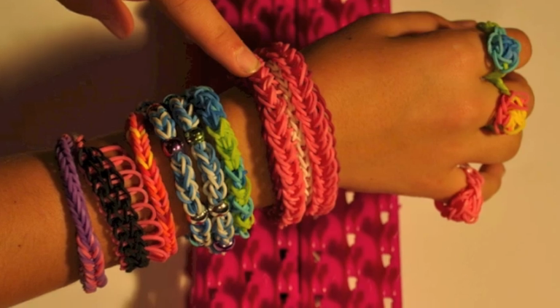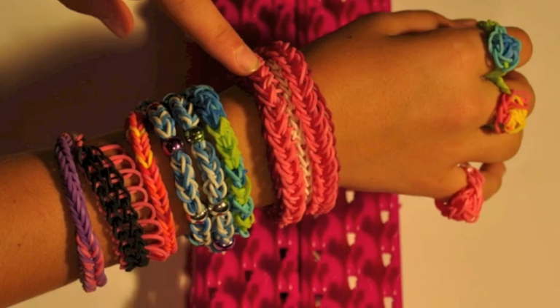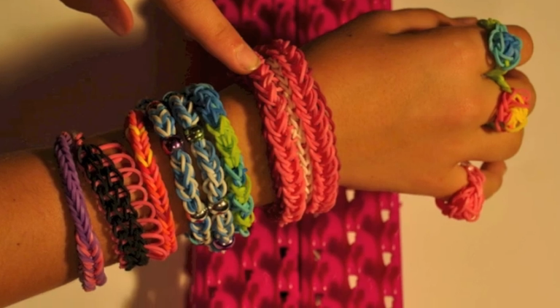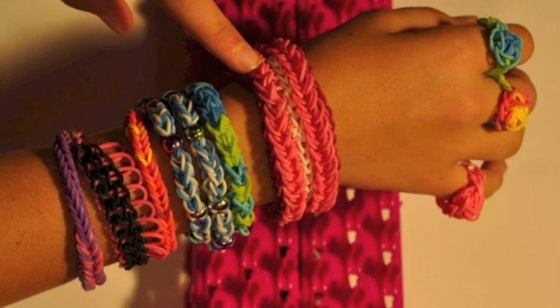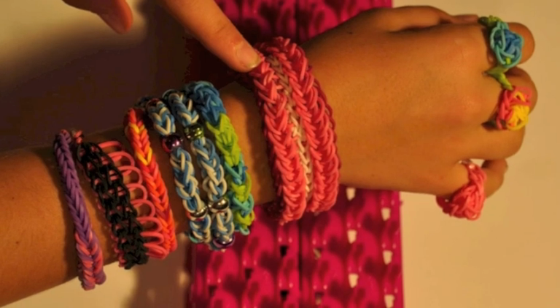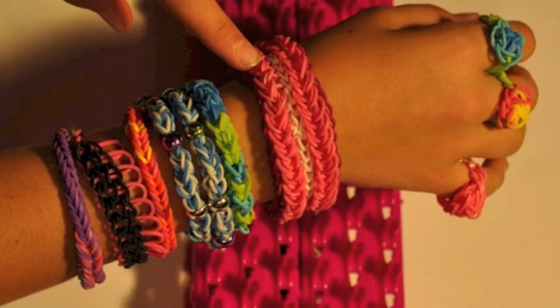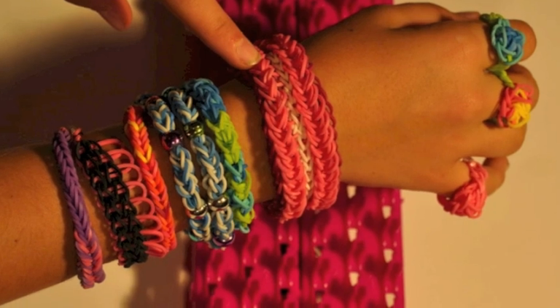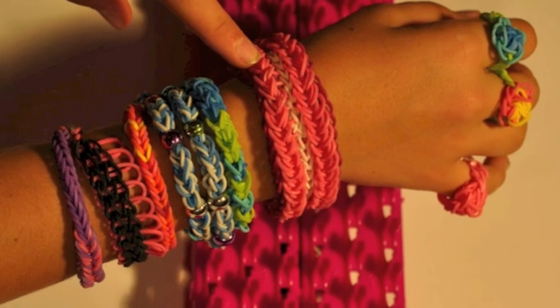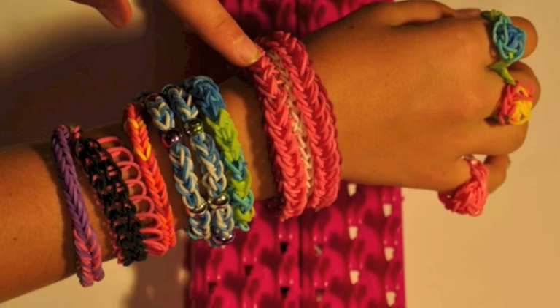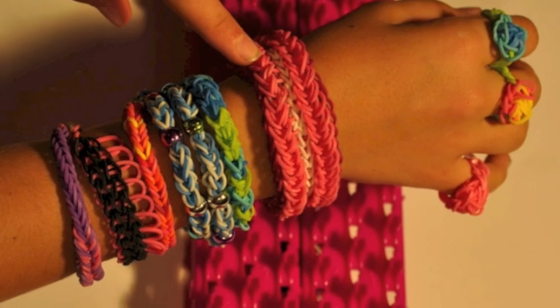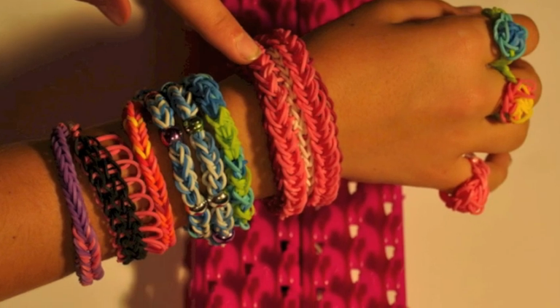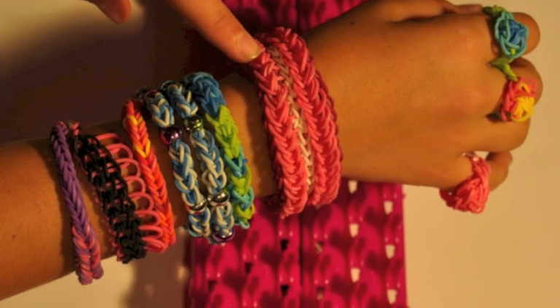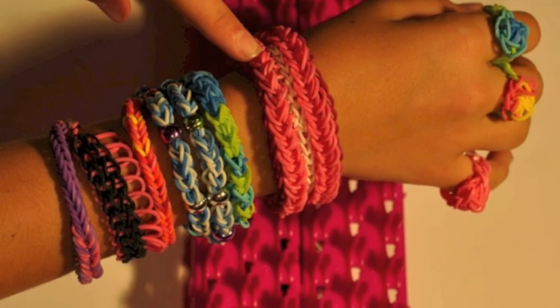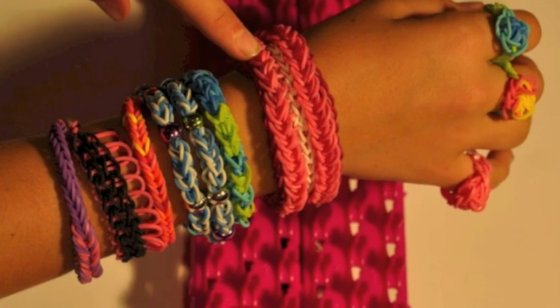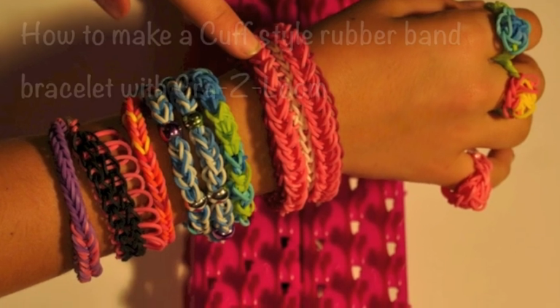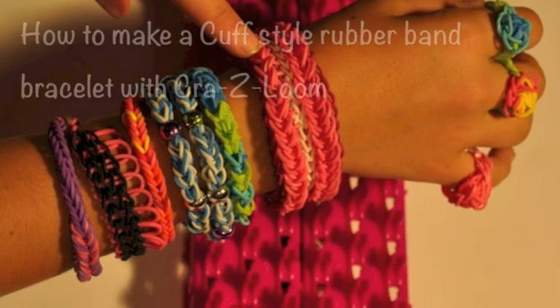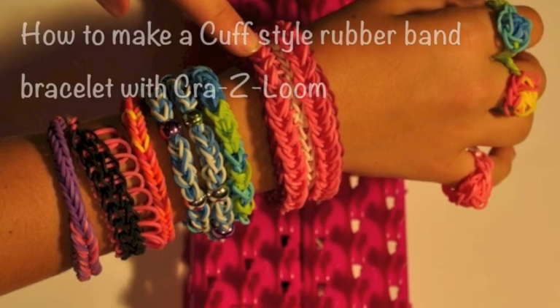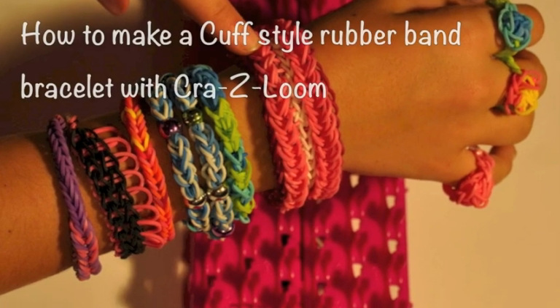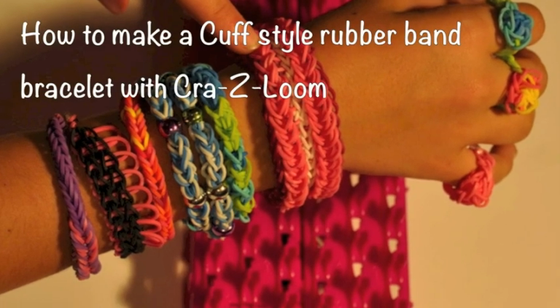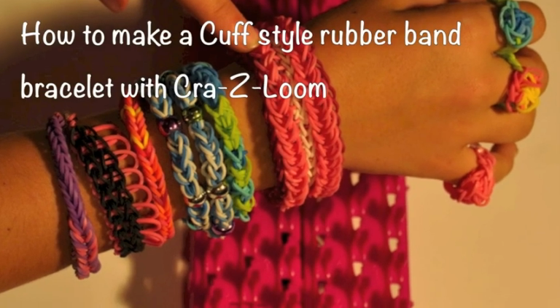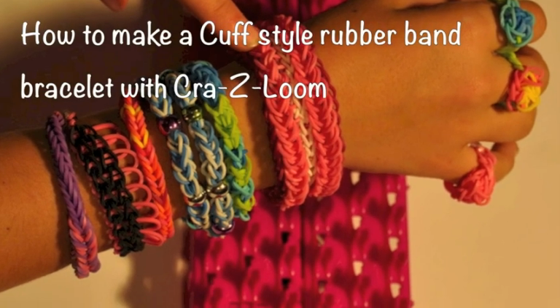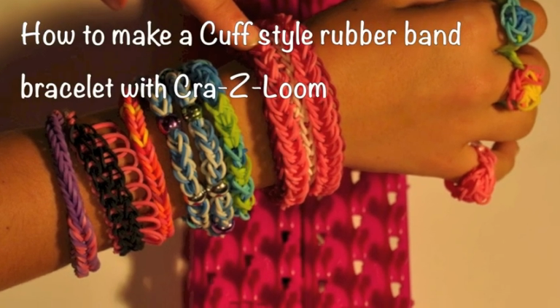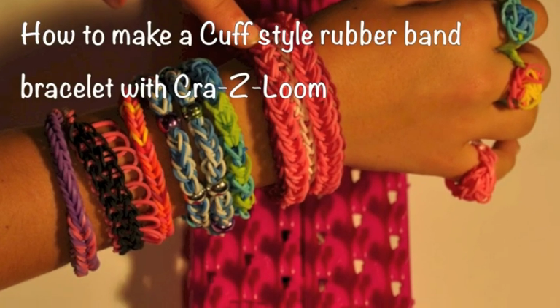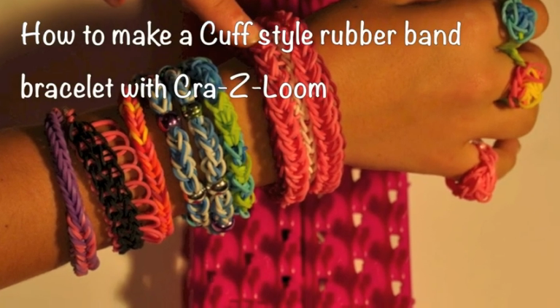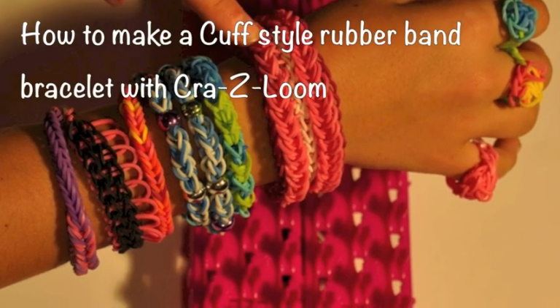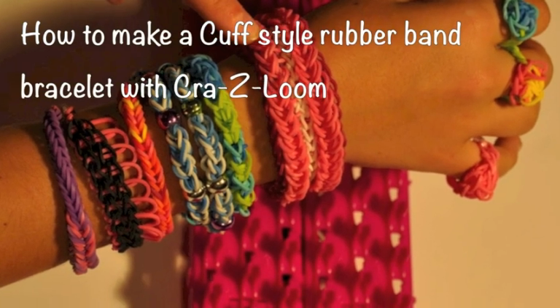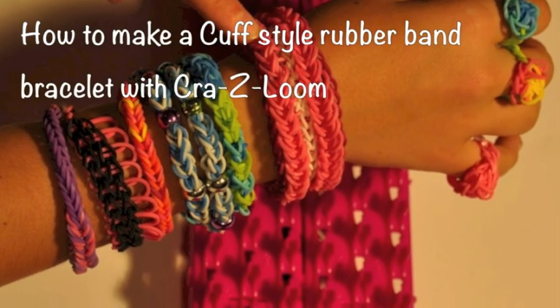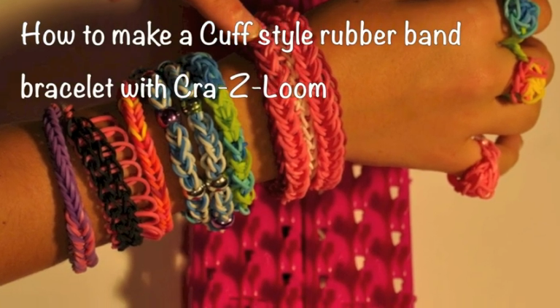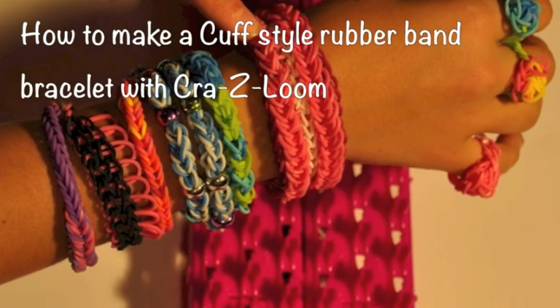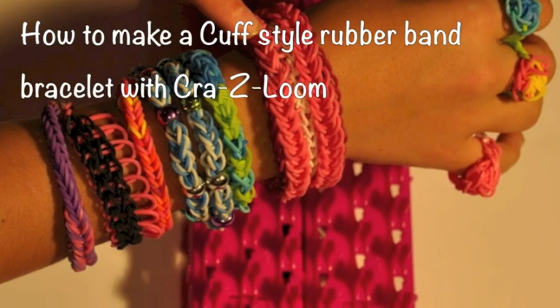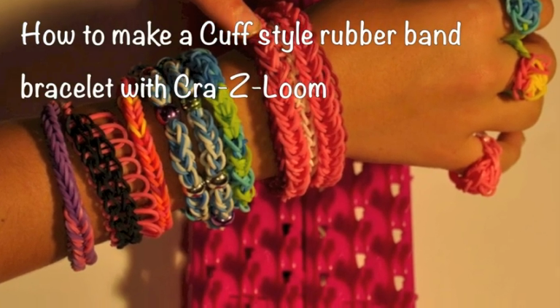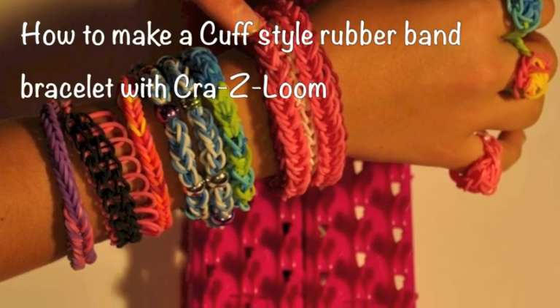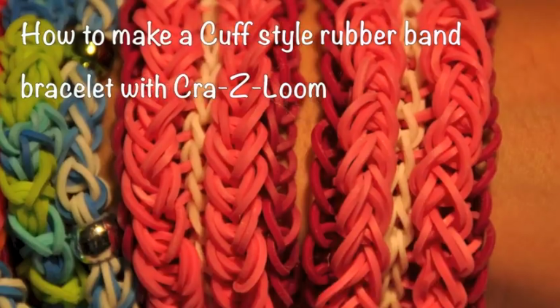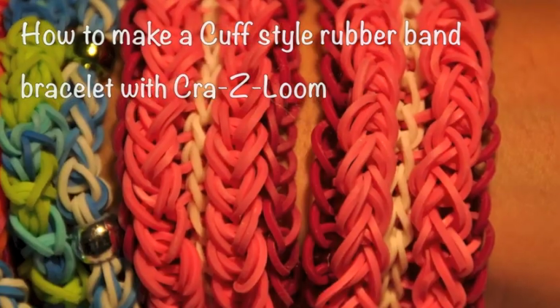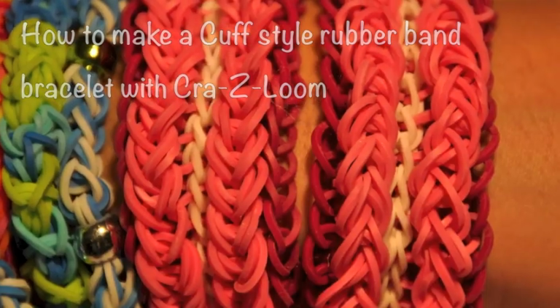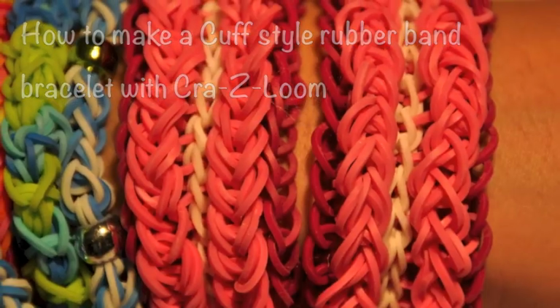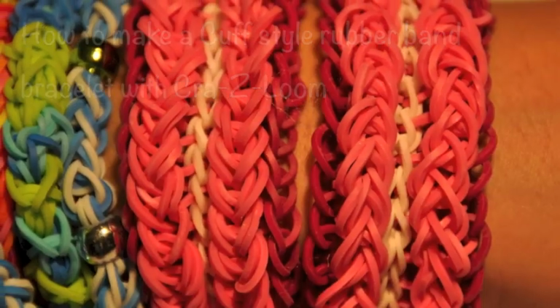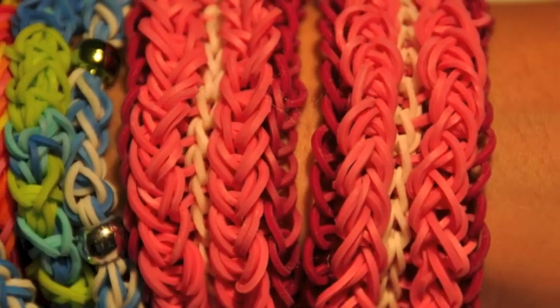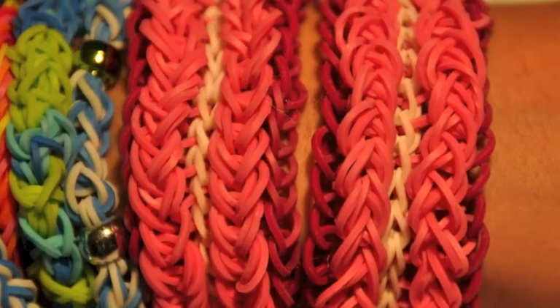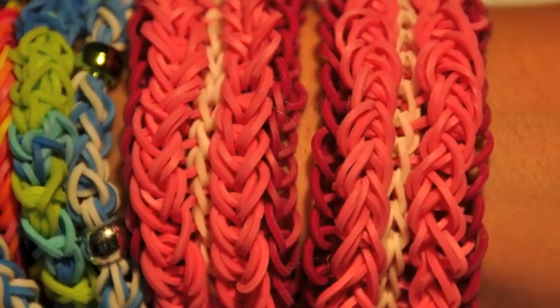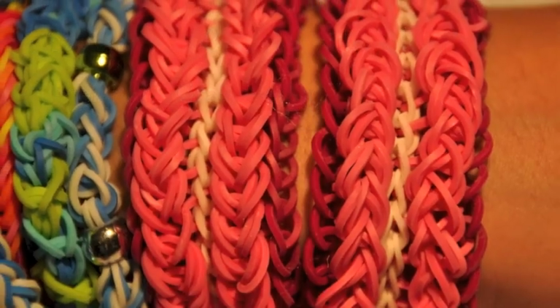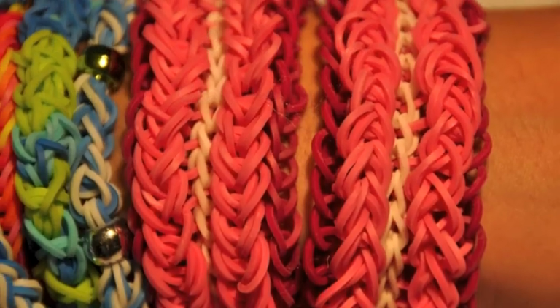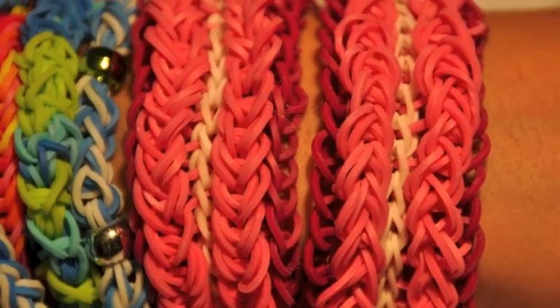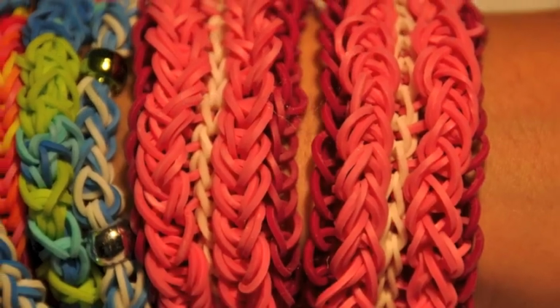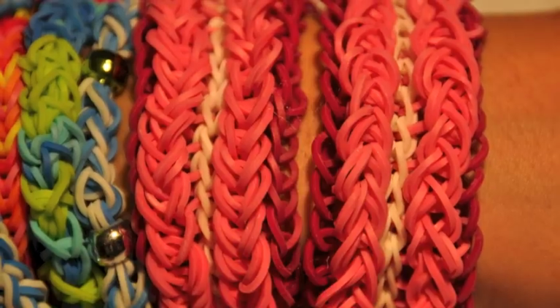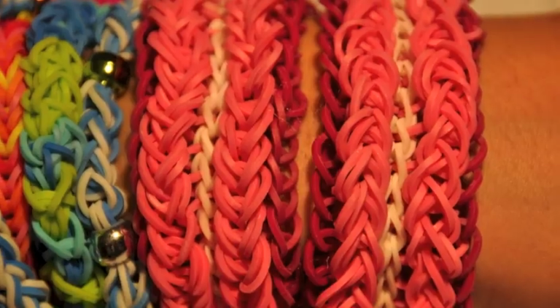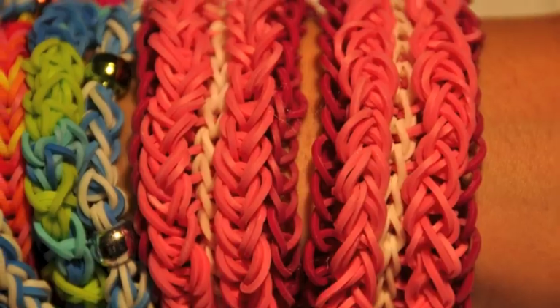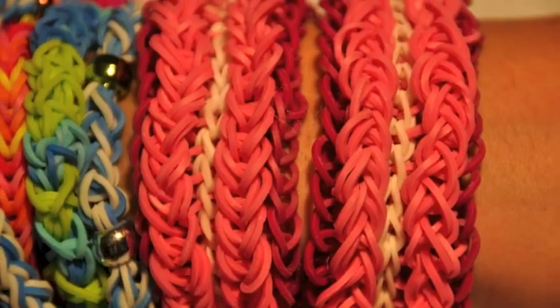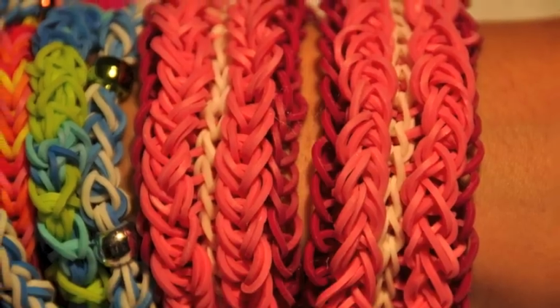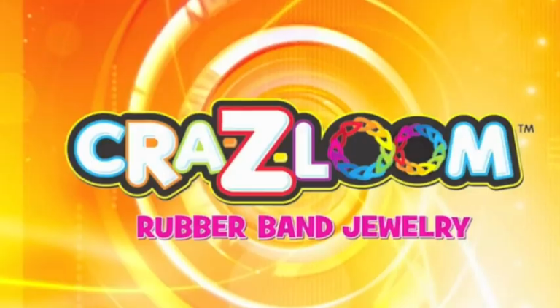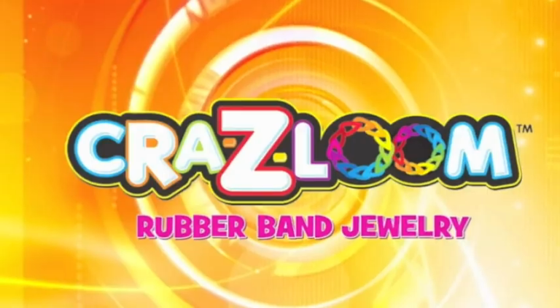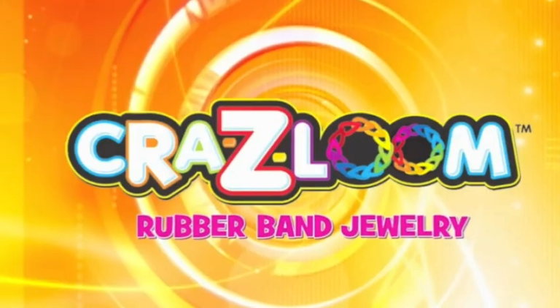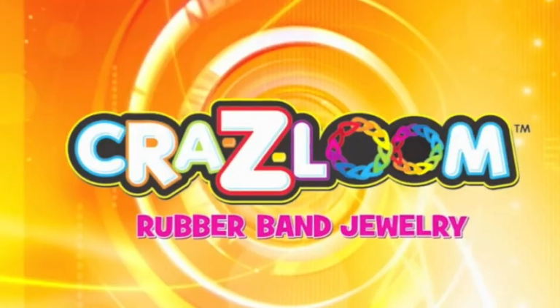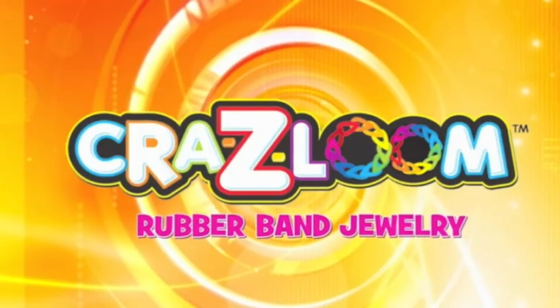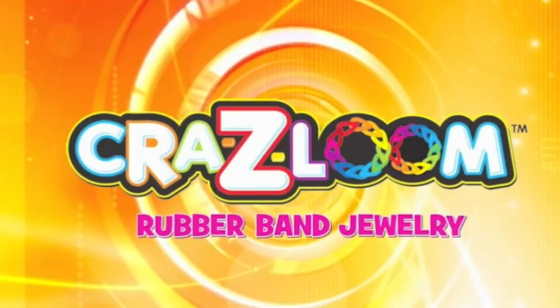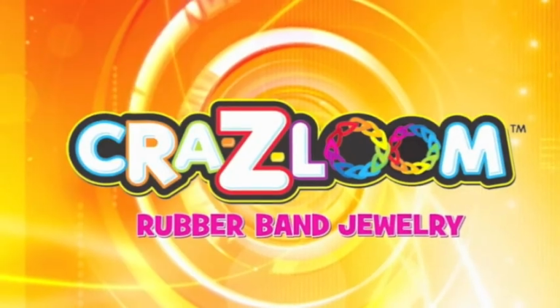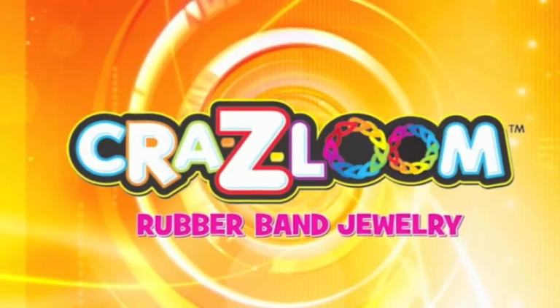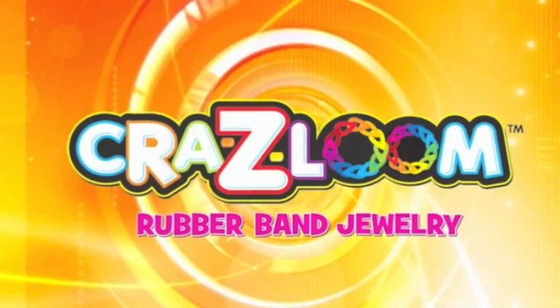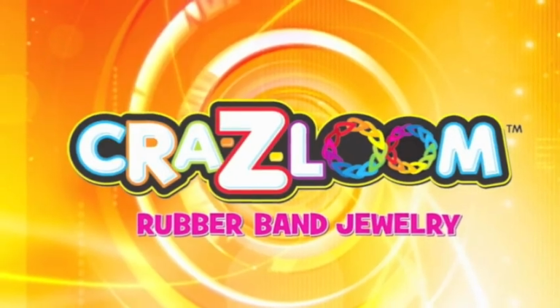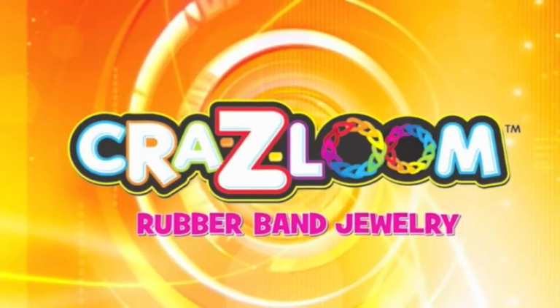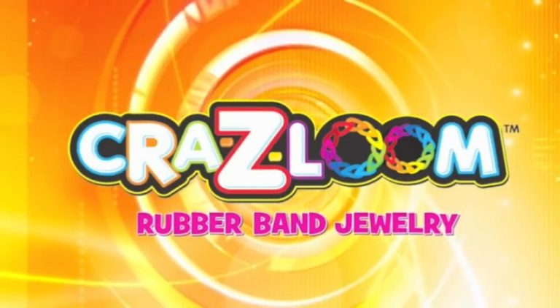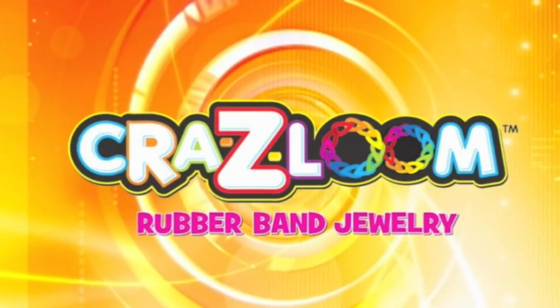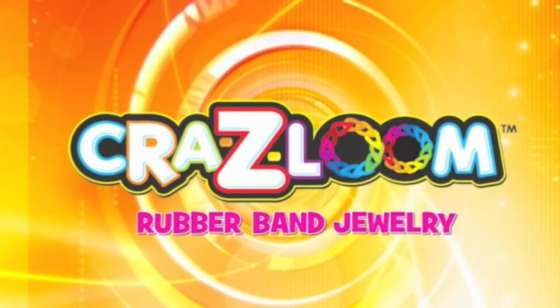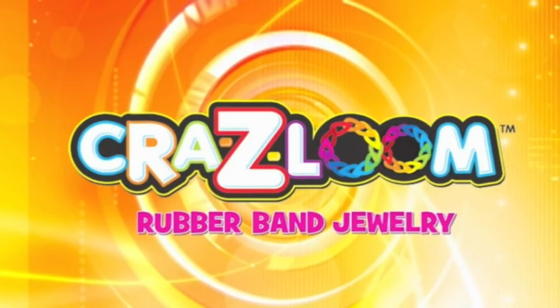This video will show you how to make this super cute pink, dark pink, and white cuff bracelet with the Crazy Loom Rubber Band Bracelet Maker.